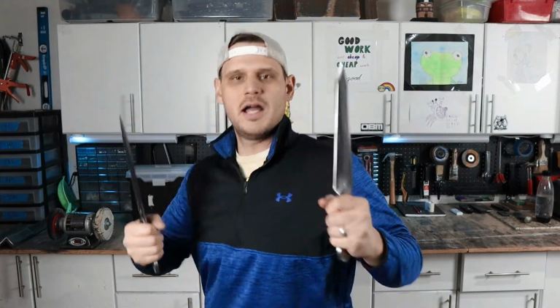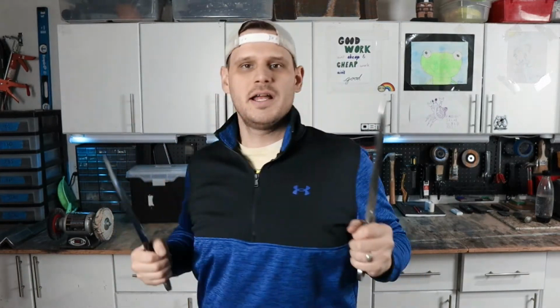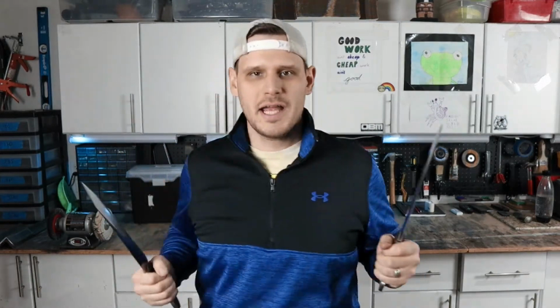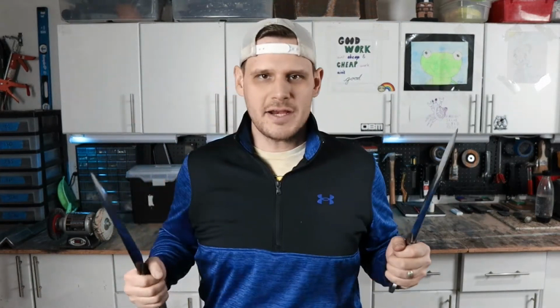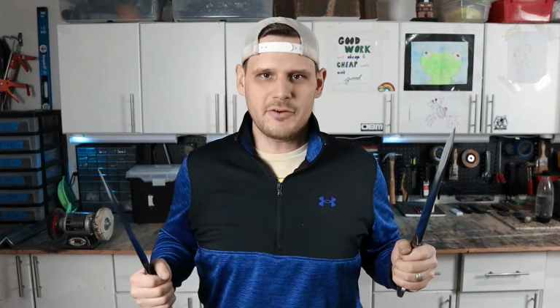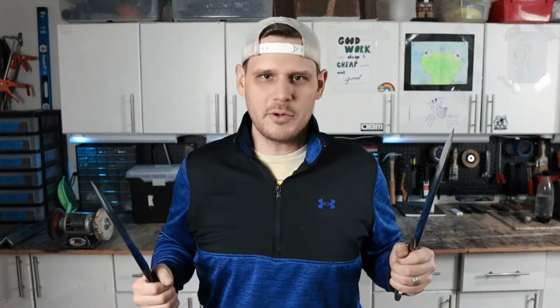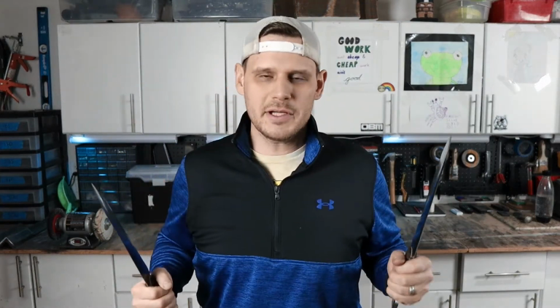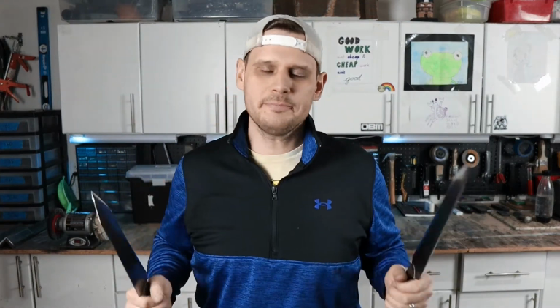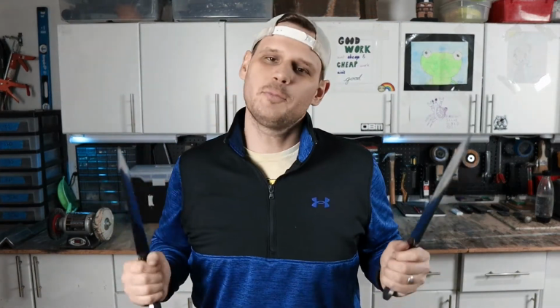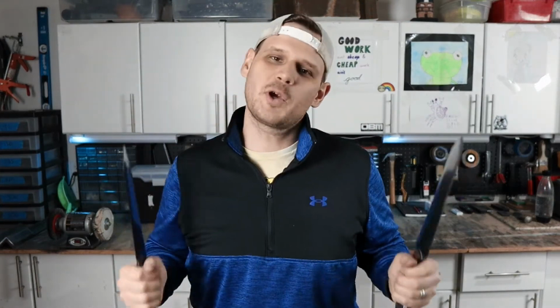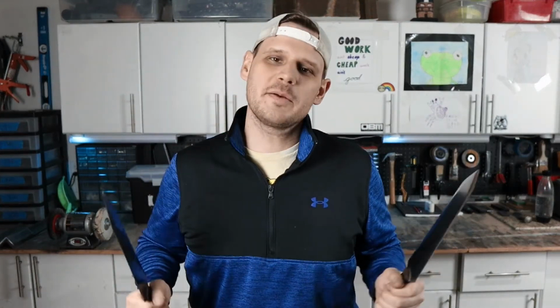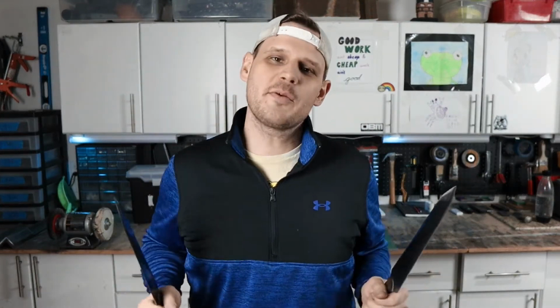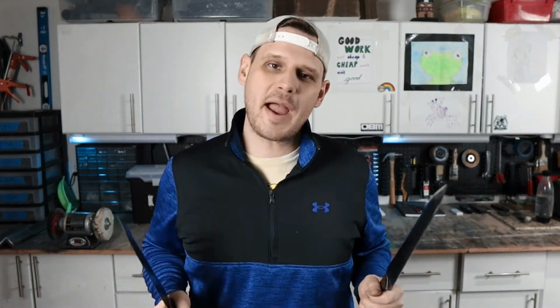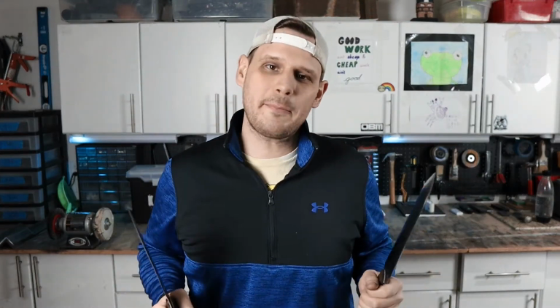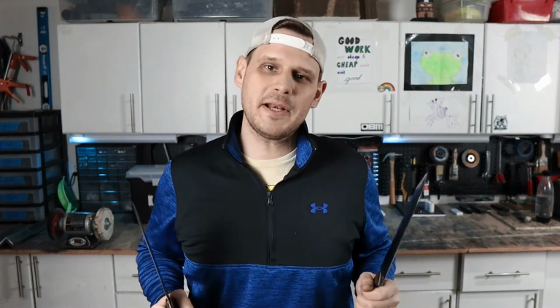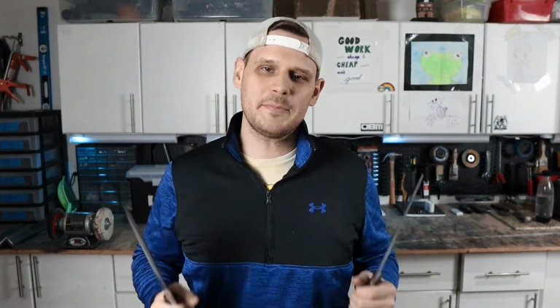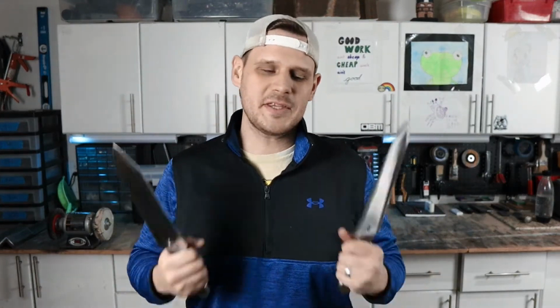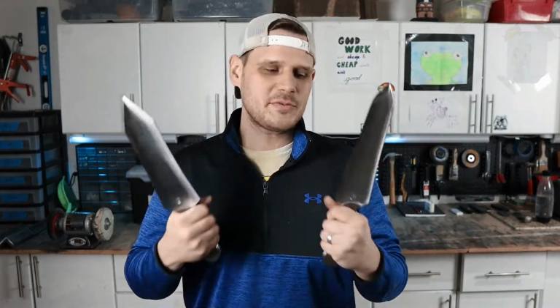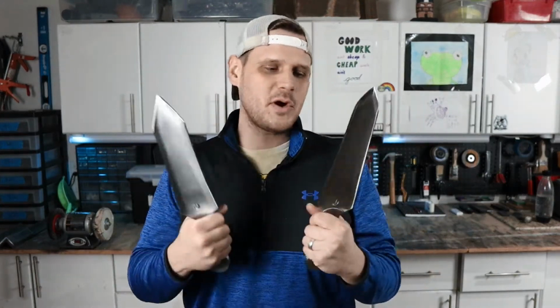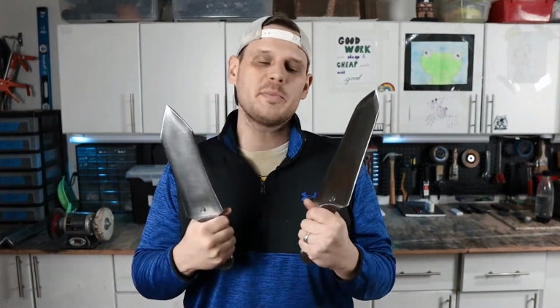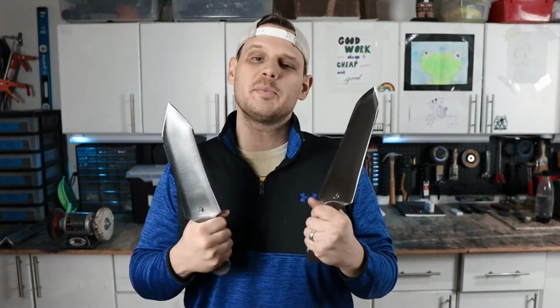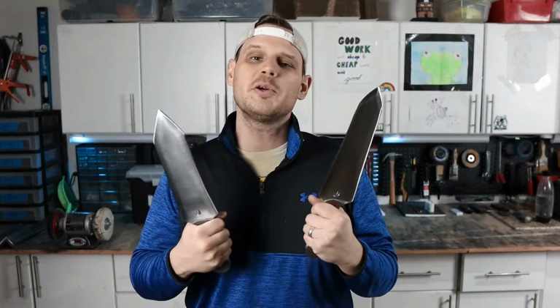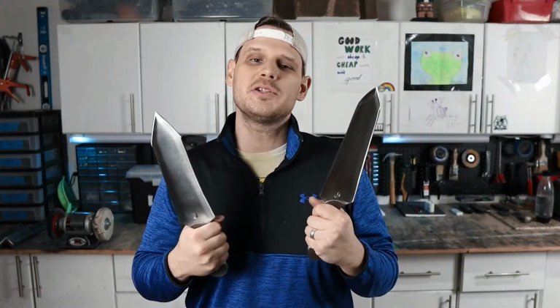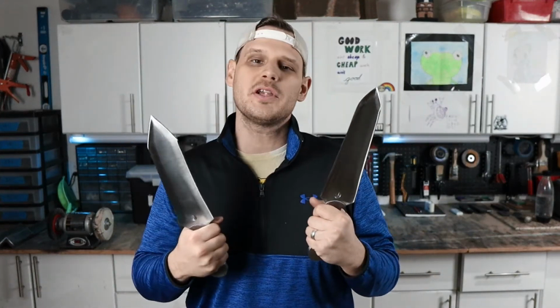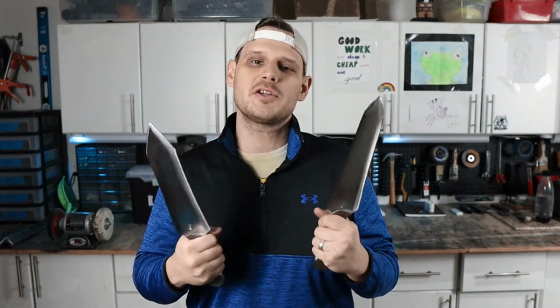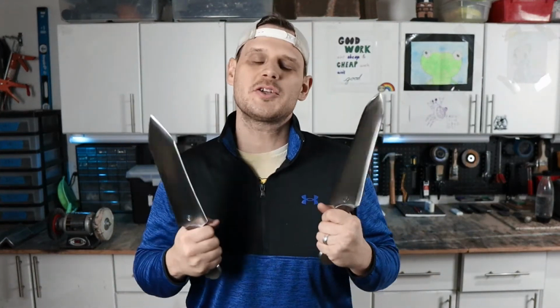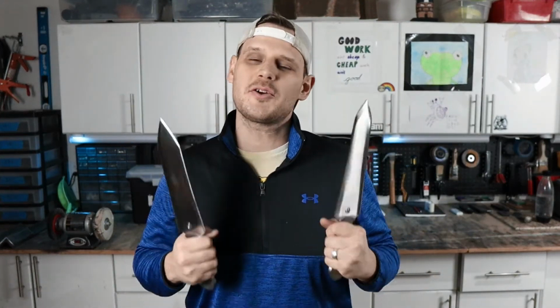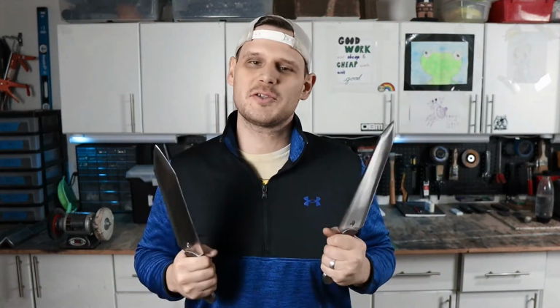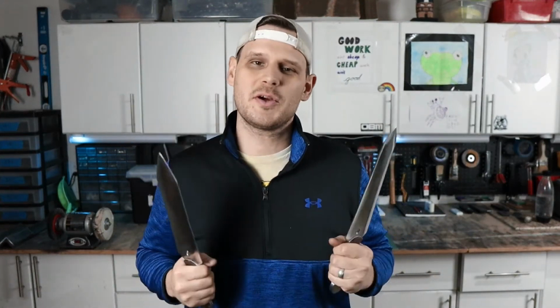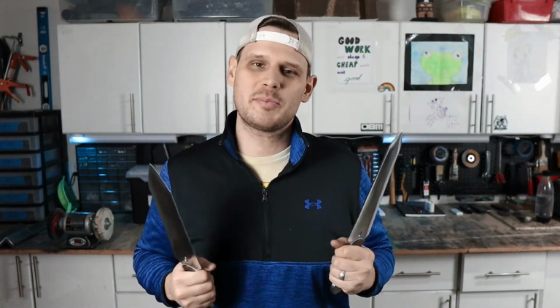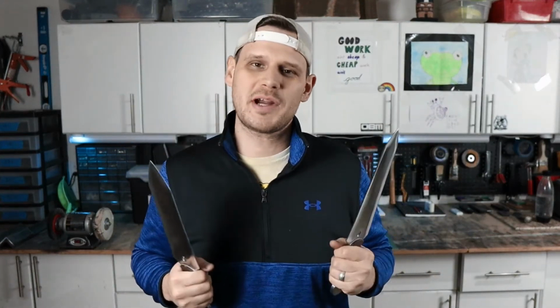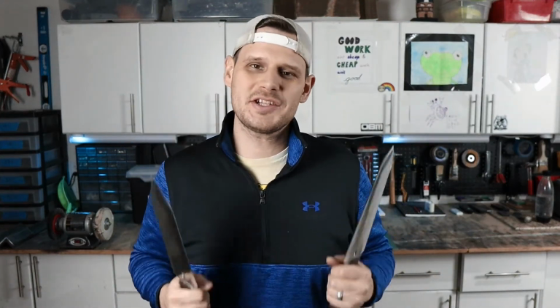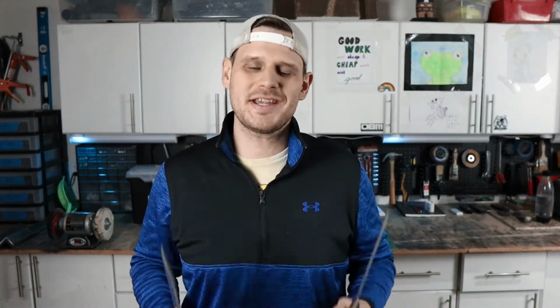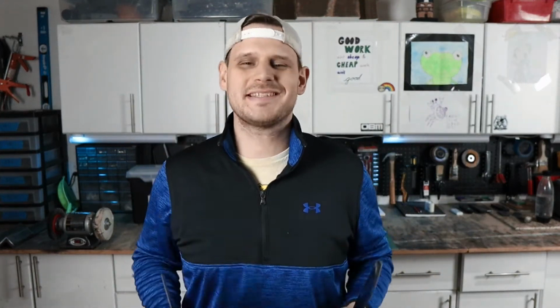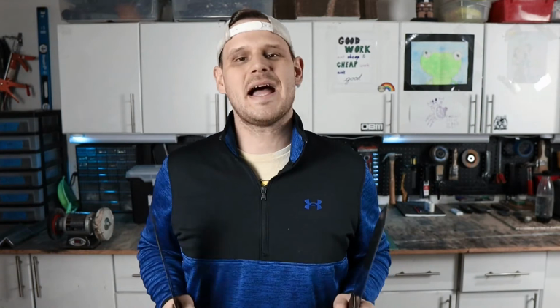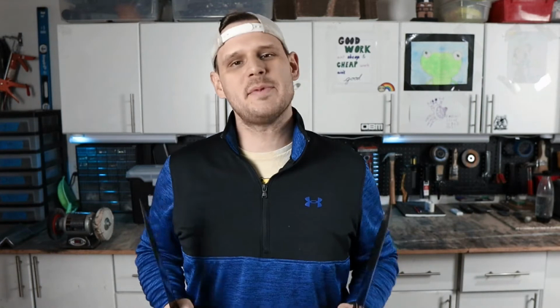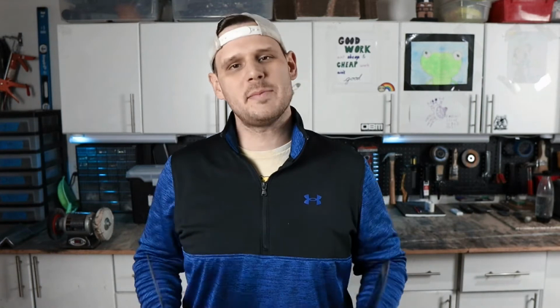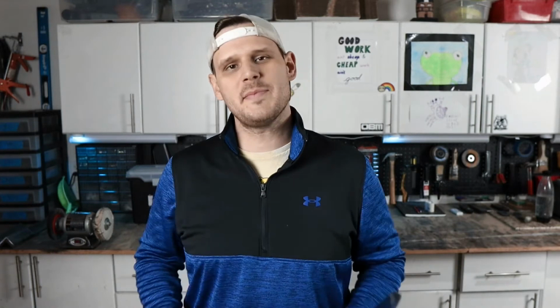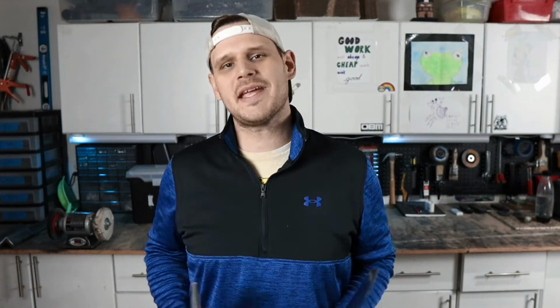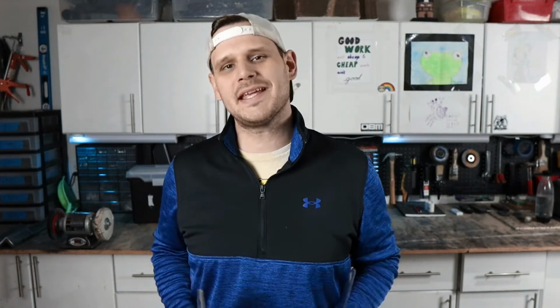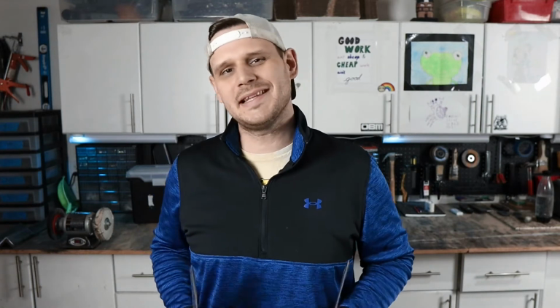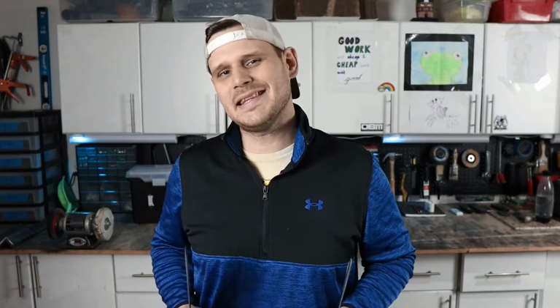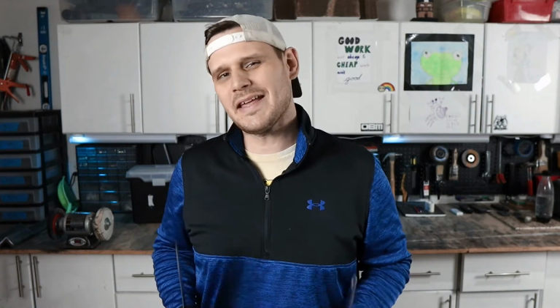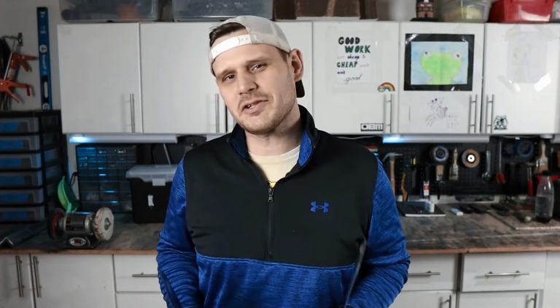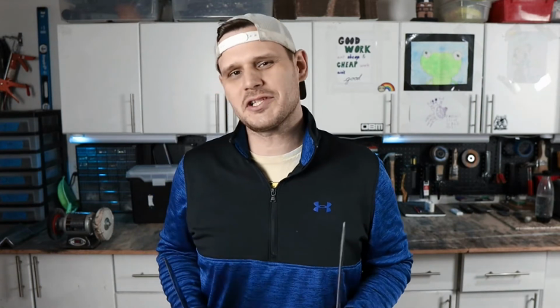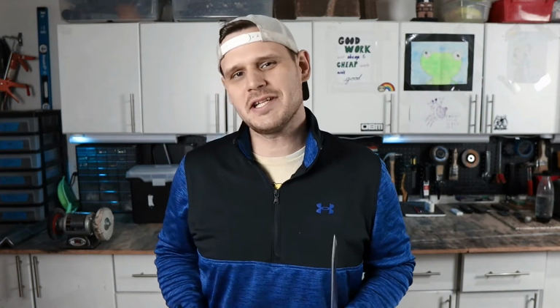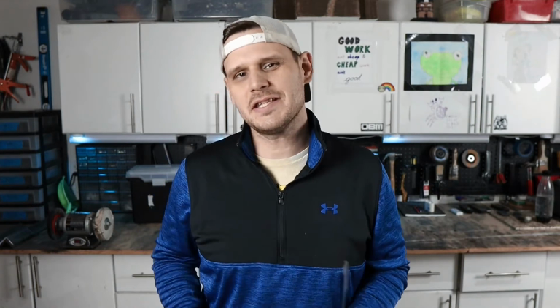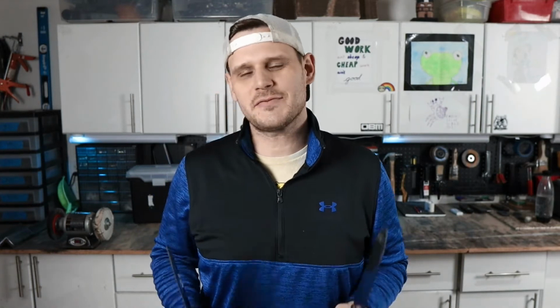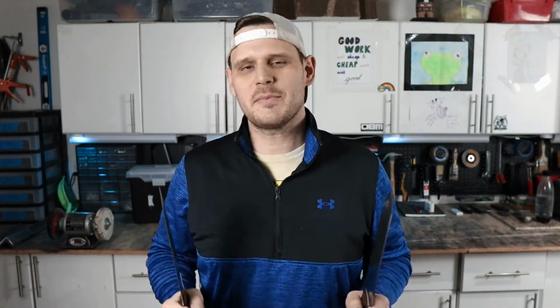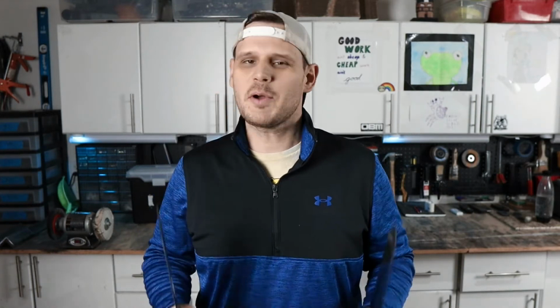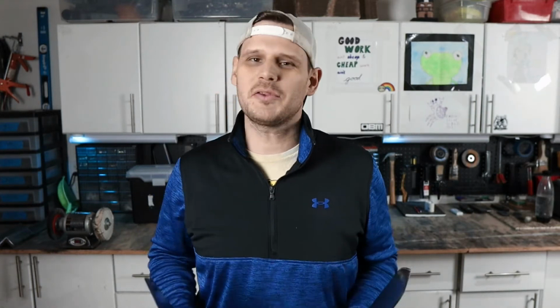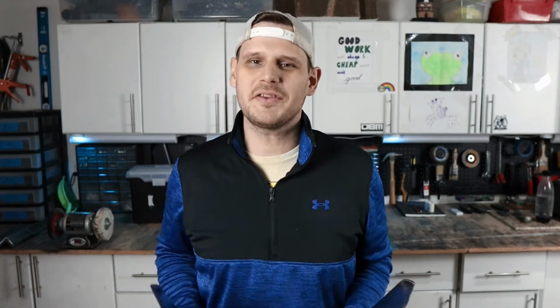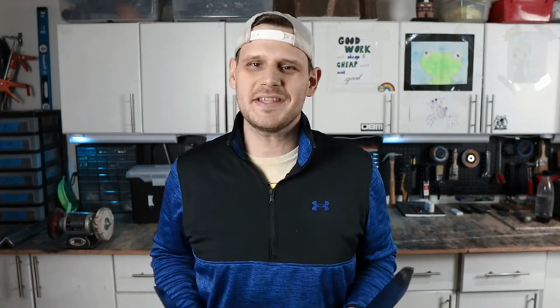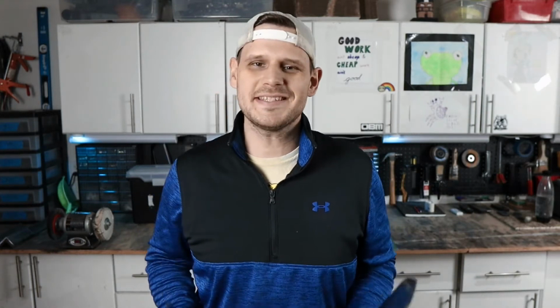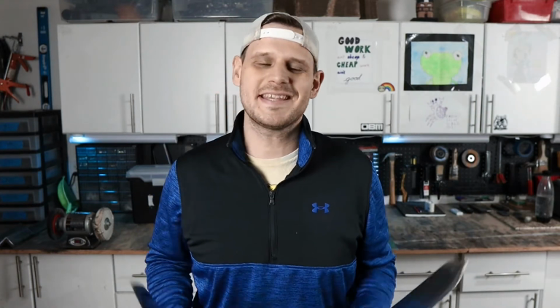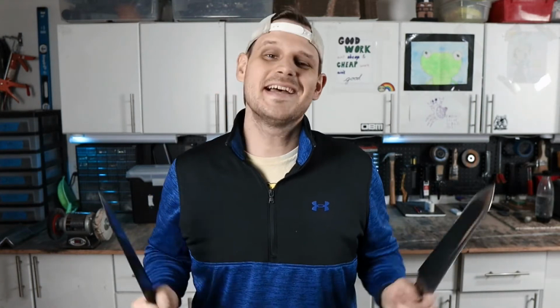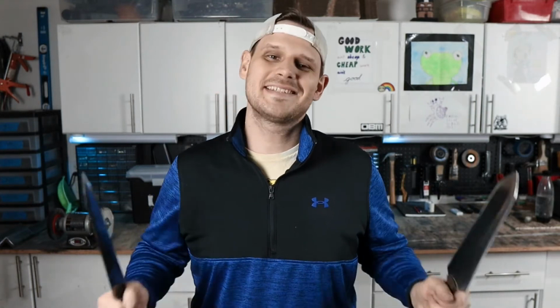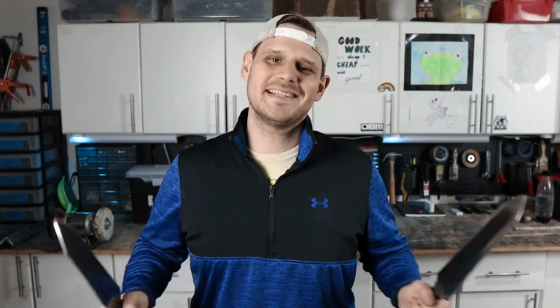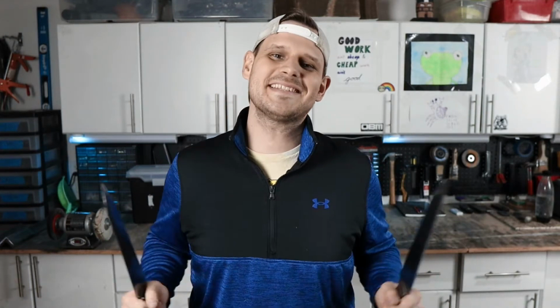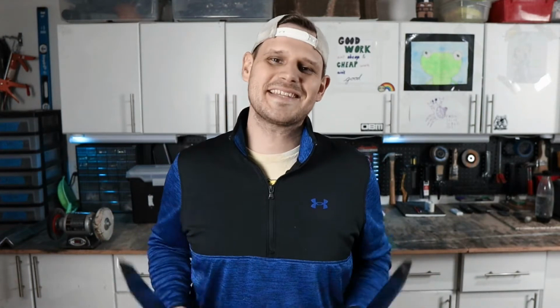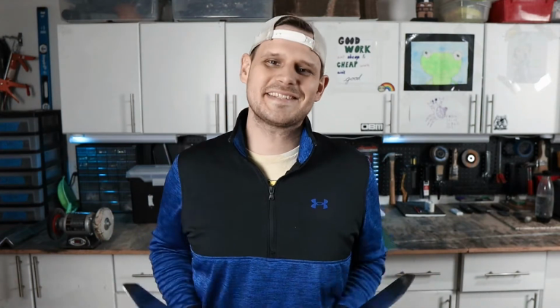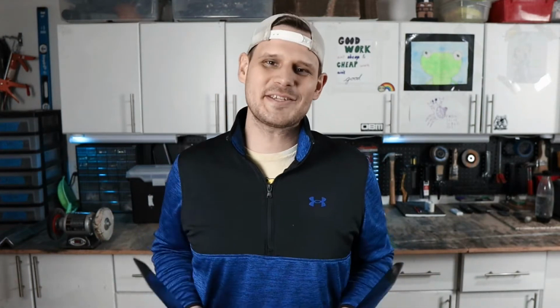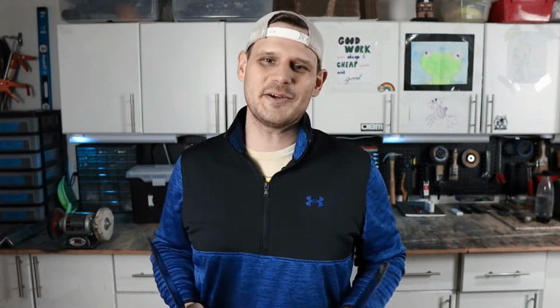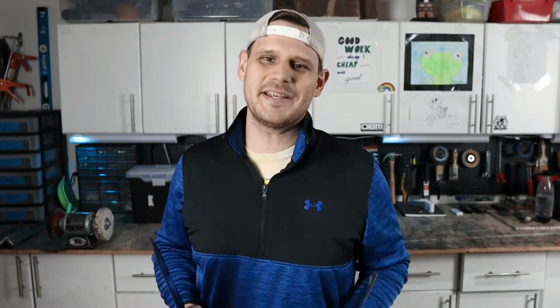Hey everyone, we're going to be wrapping up this Roman pugio short sword project. I'm going to be making leather sheaths for both of these, so let's get to it.